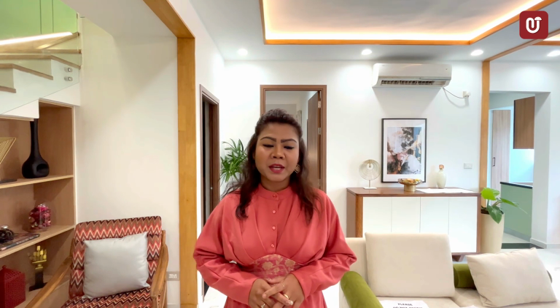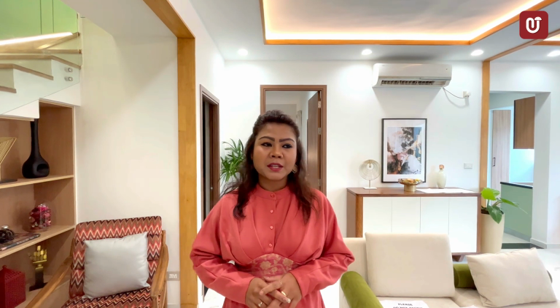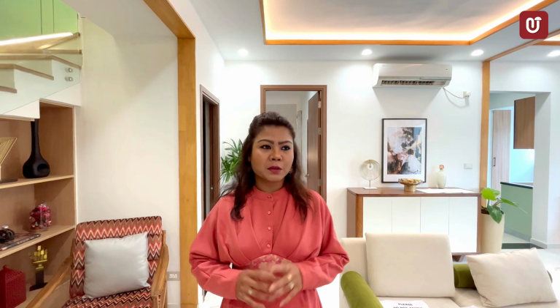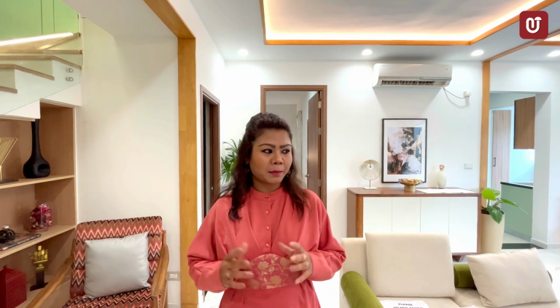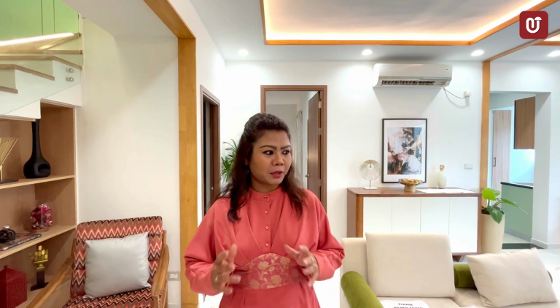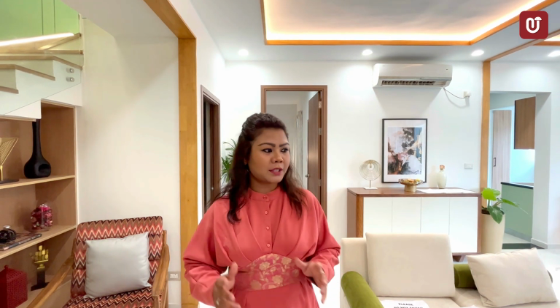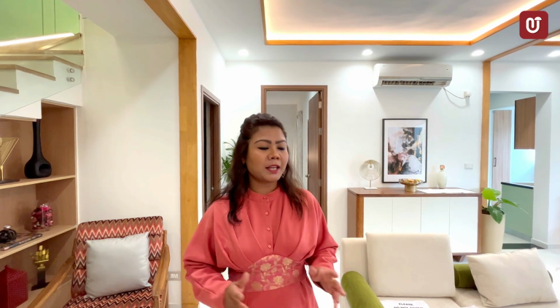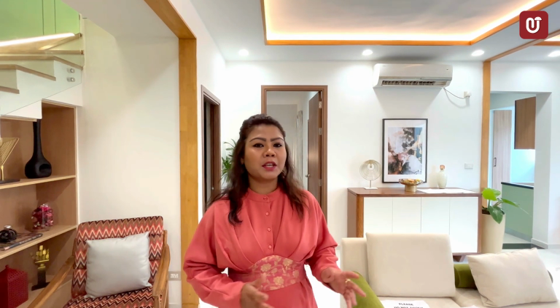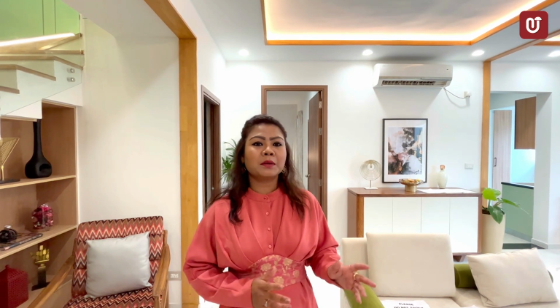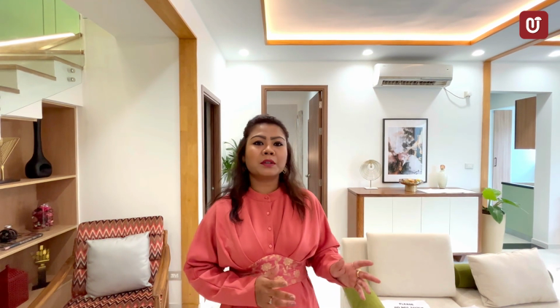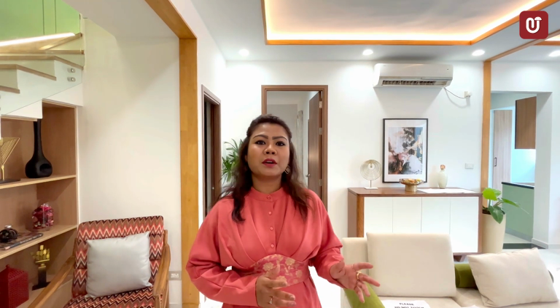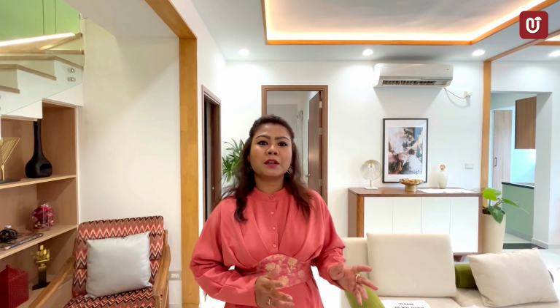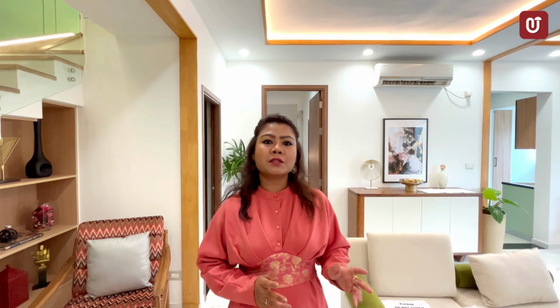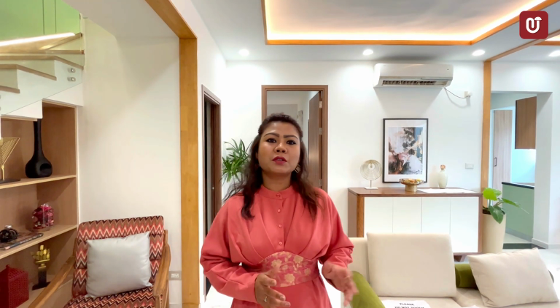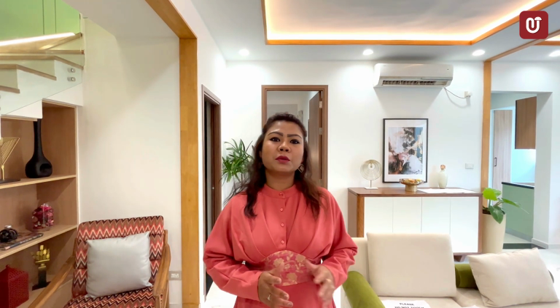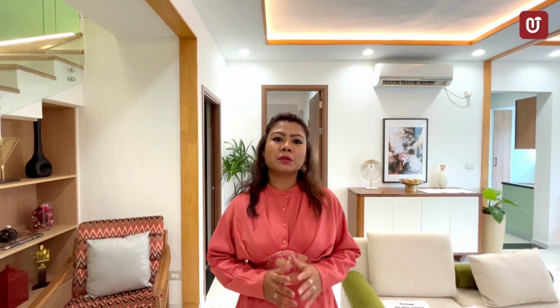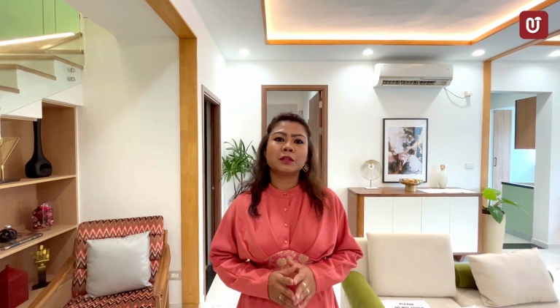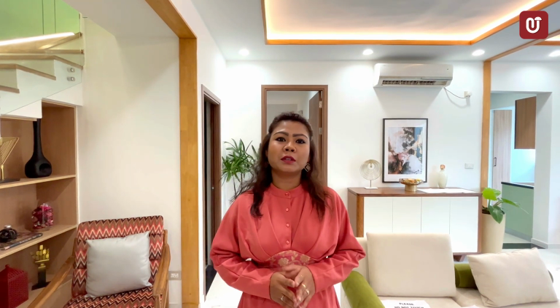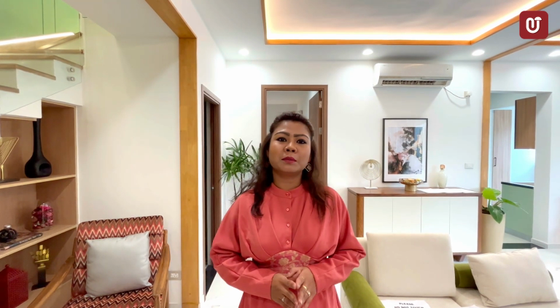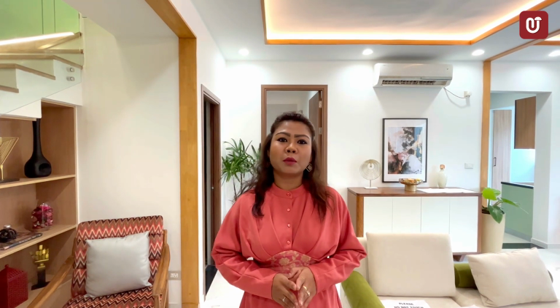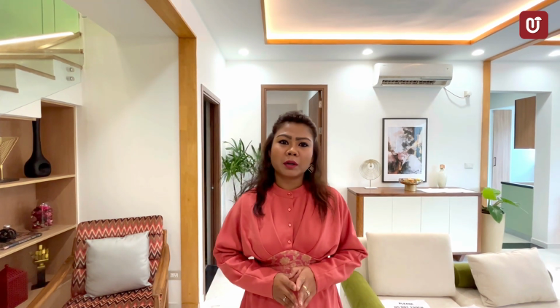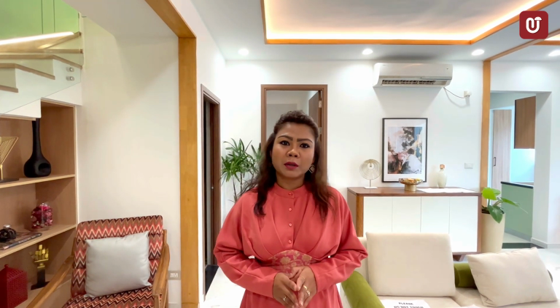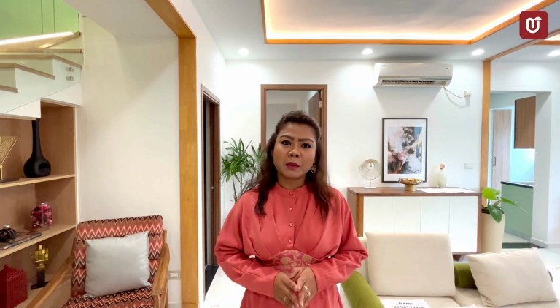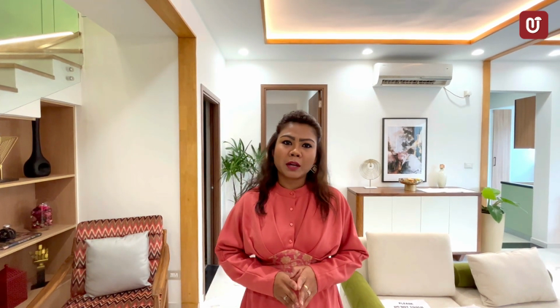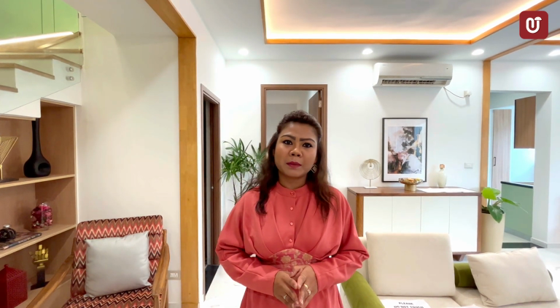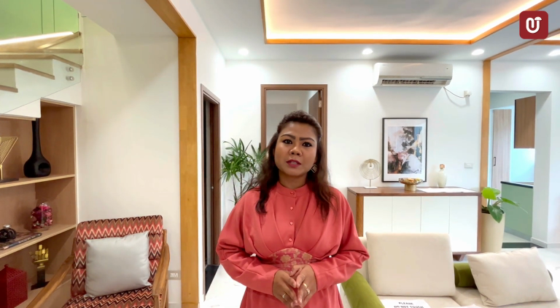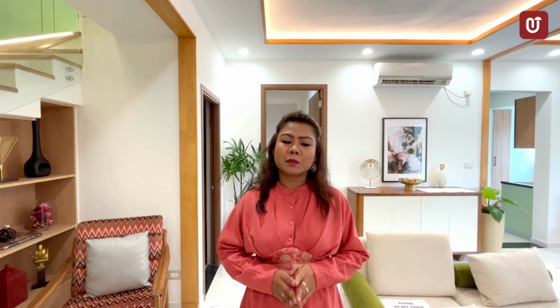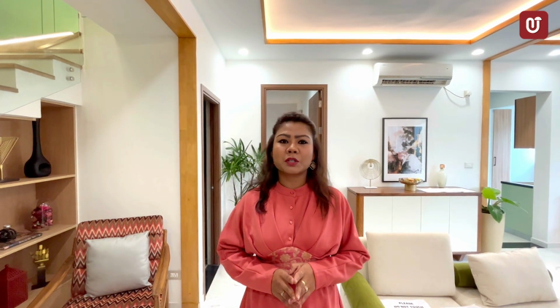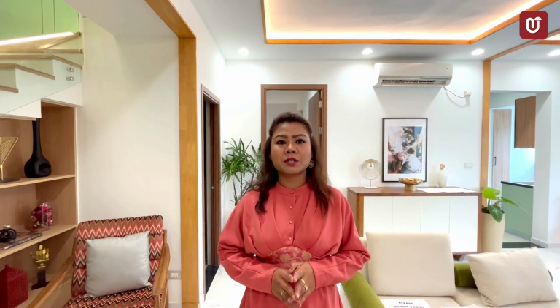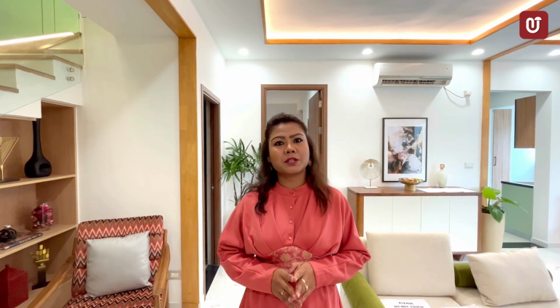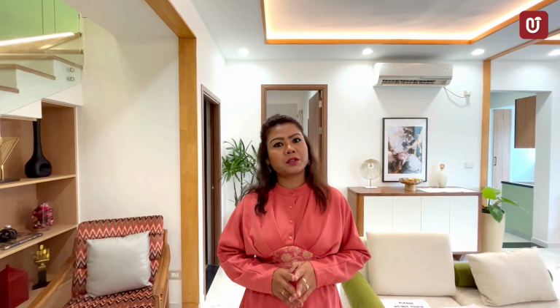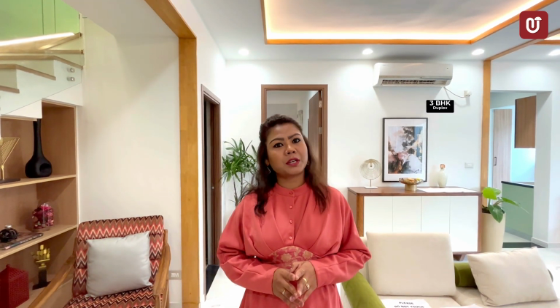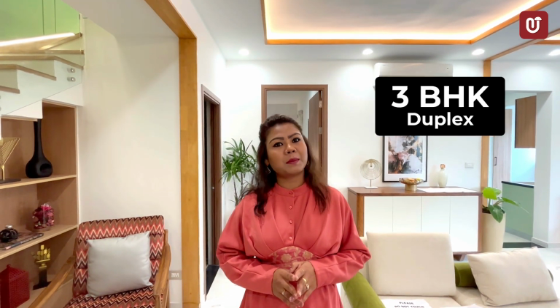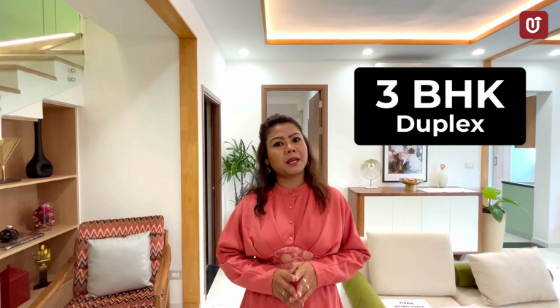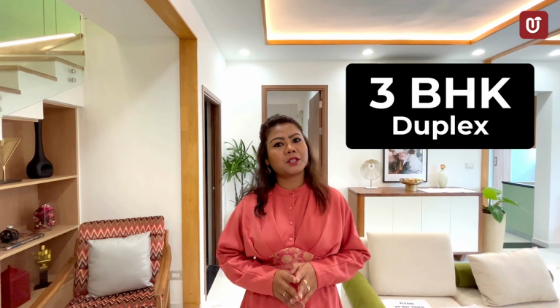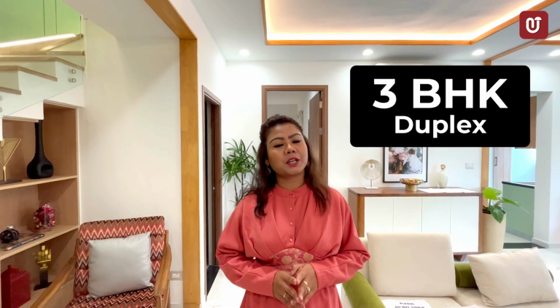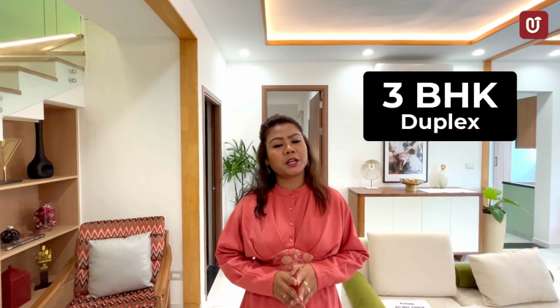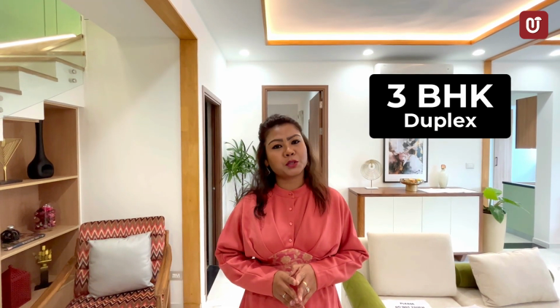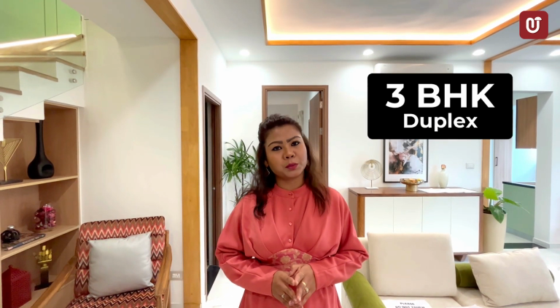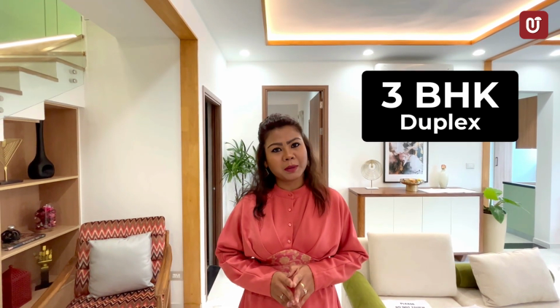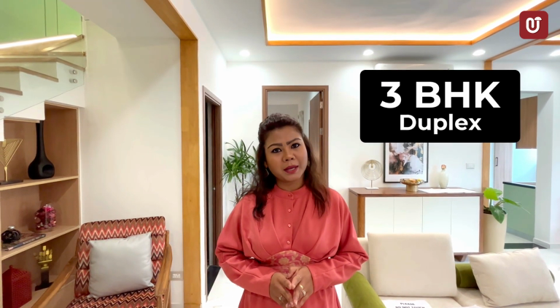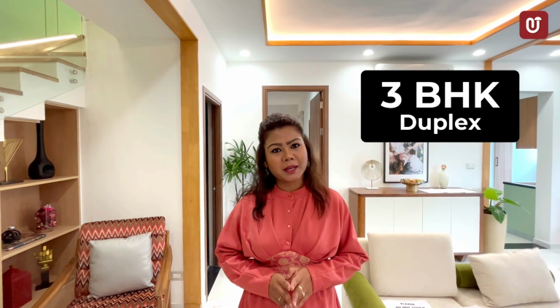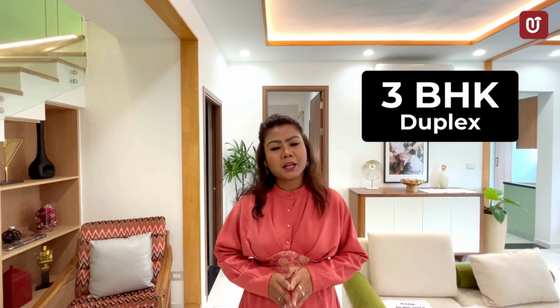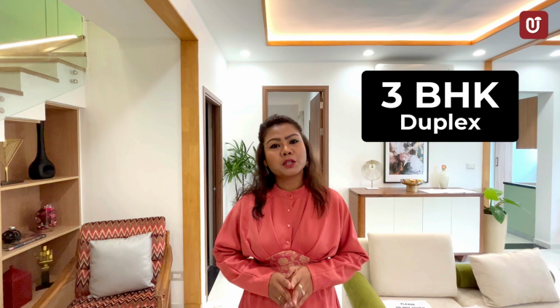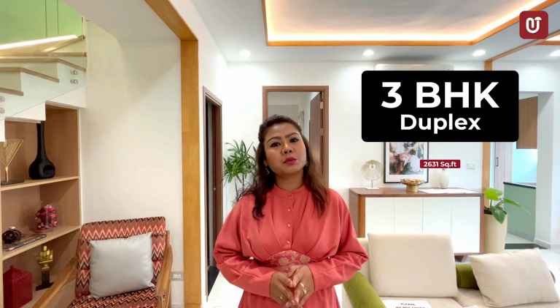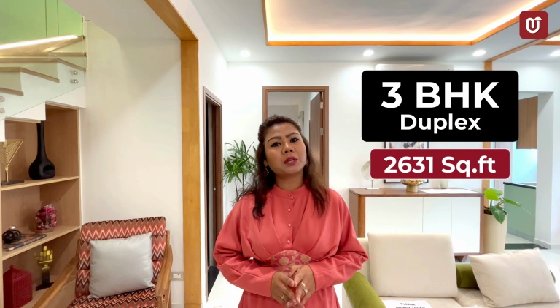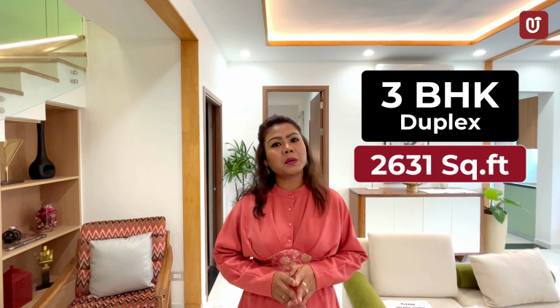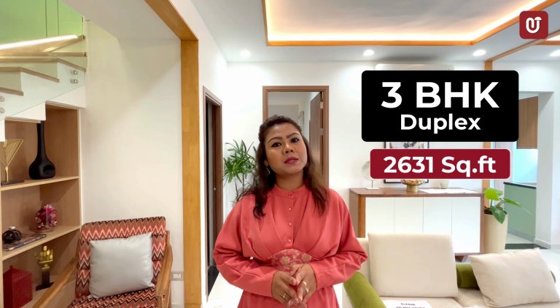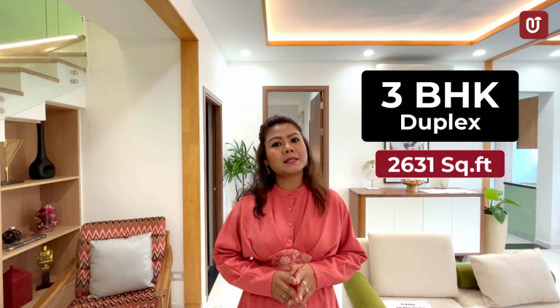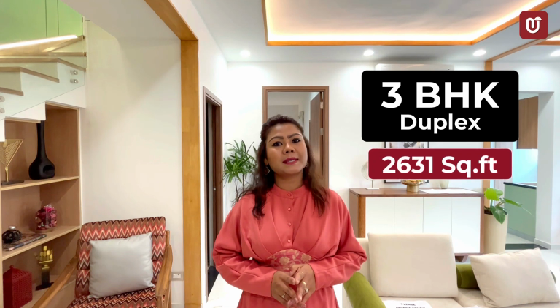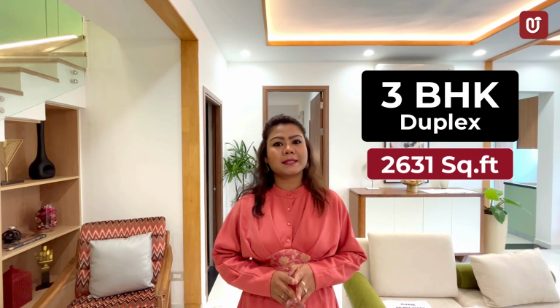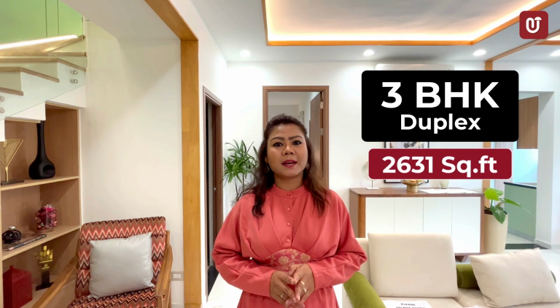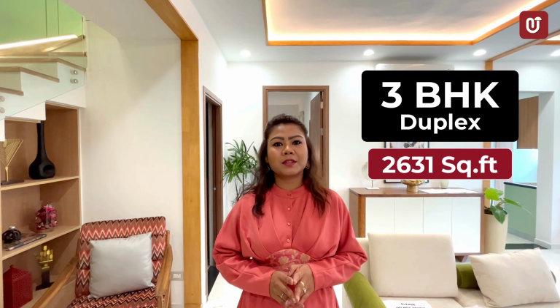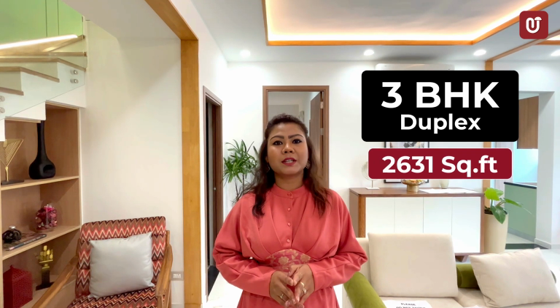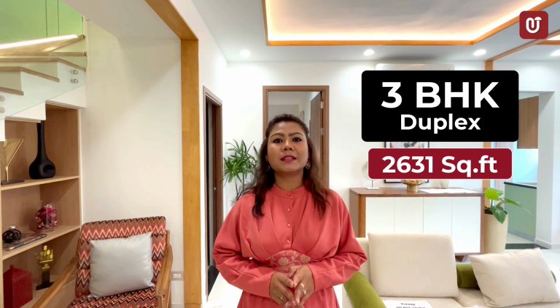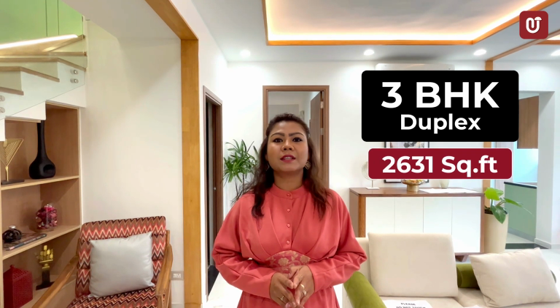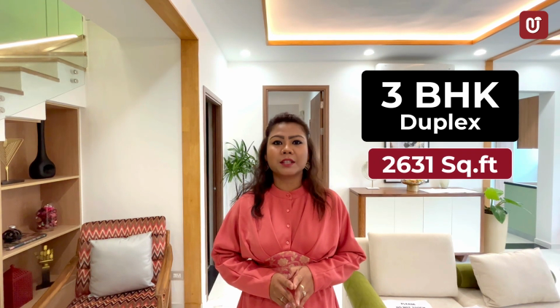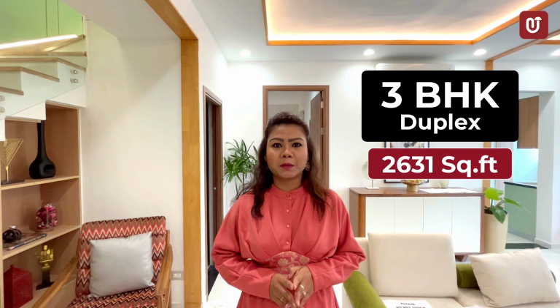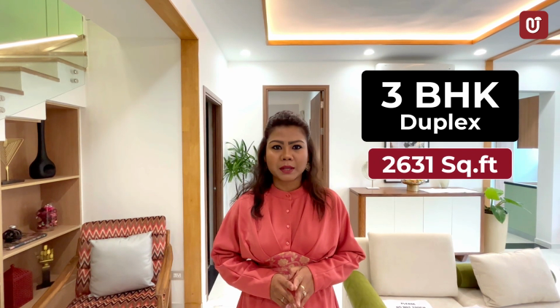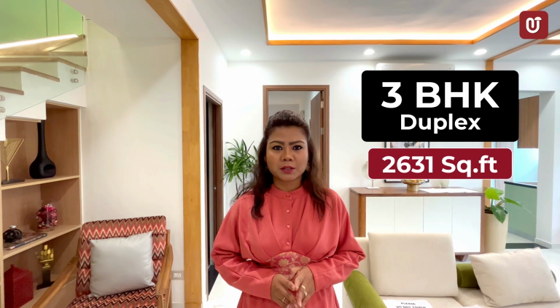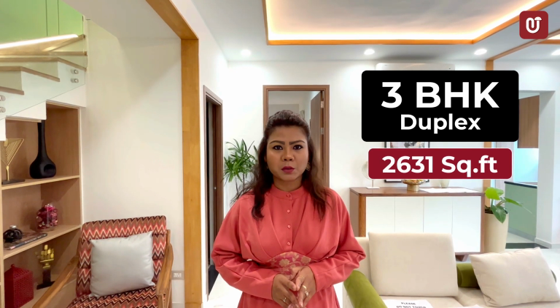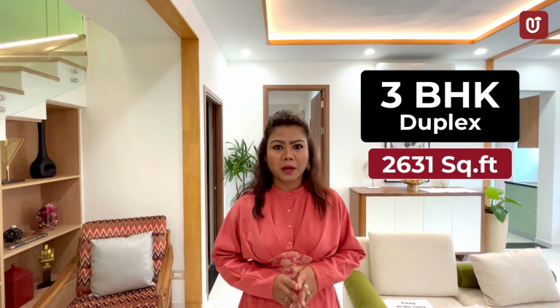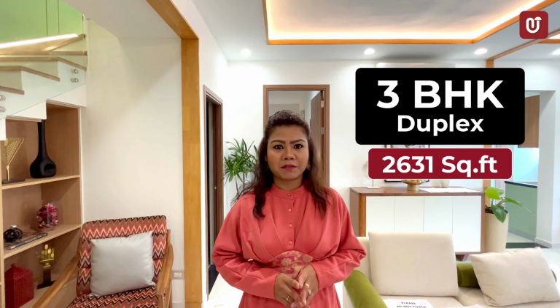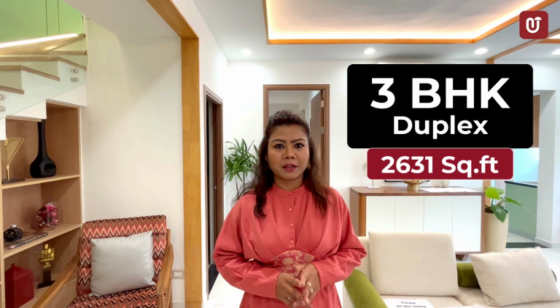I'm going to take you through the model Villament, which is a 3BHK duplex at 2631 square feet.